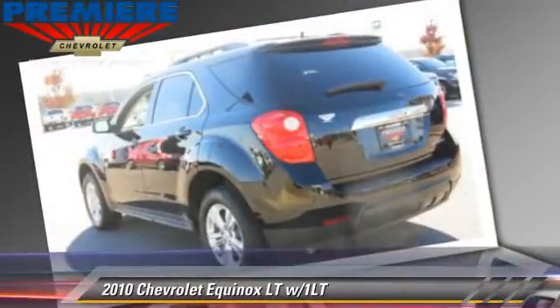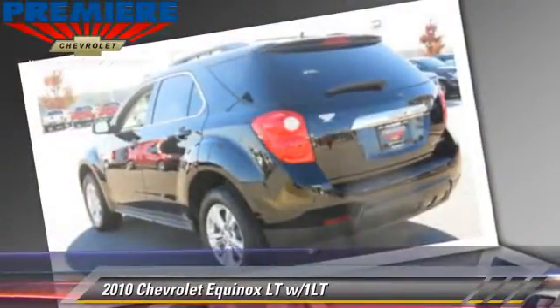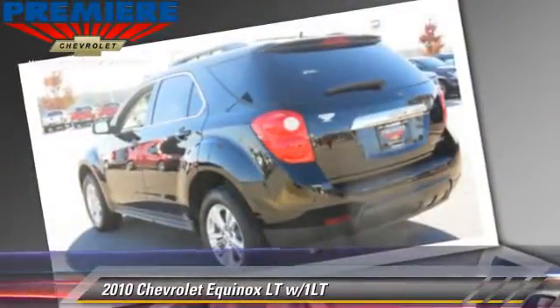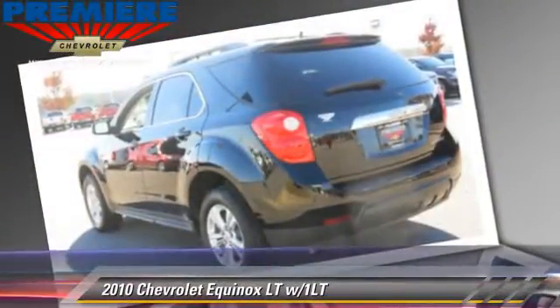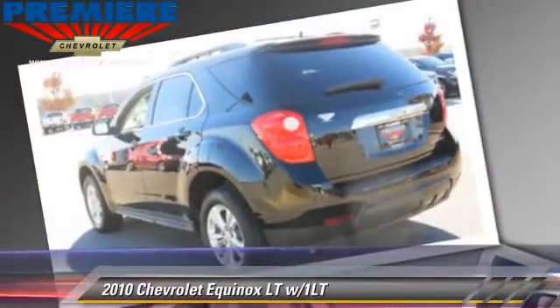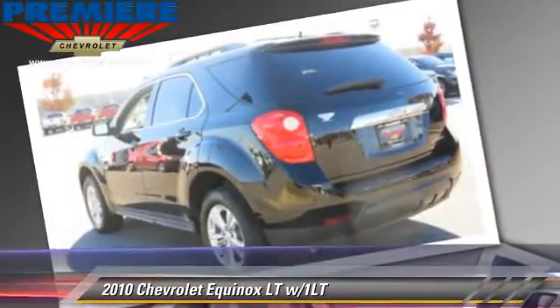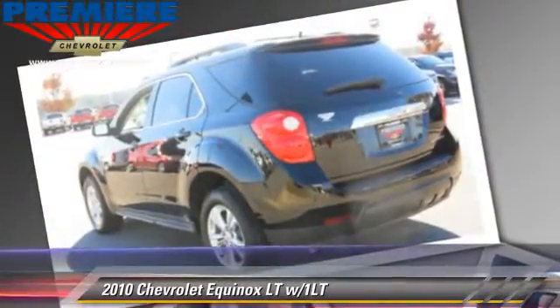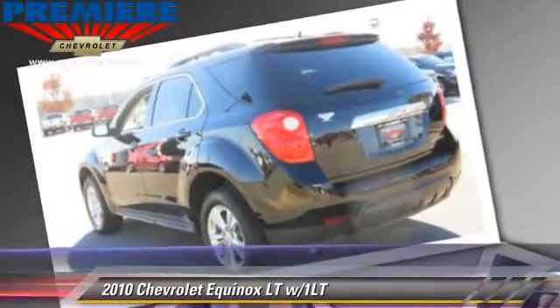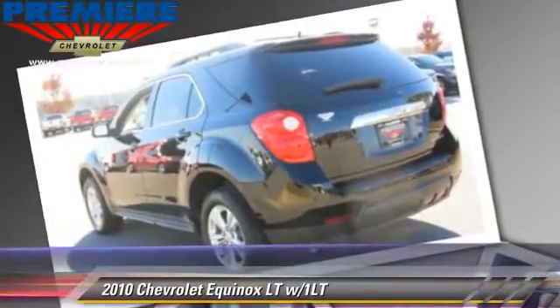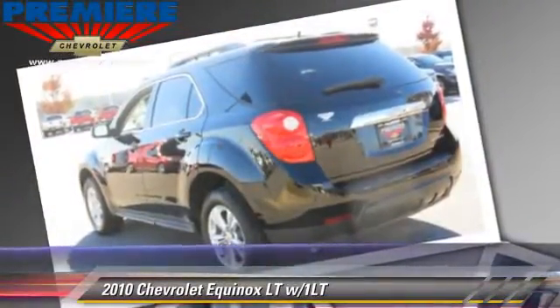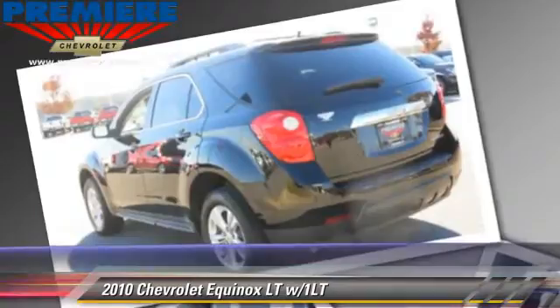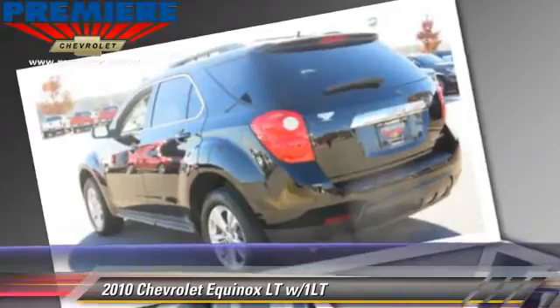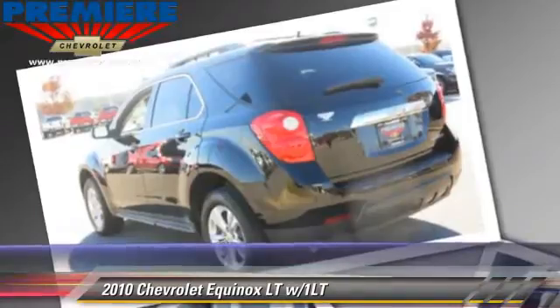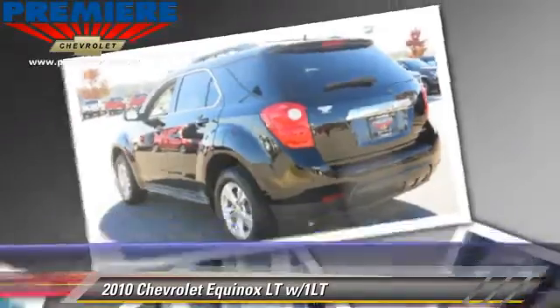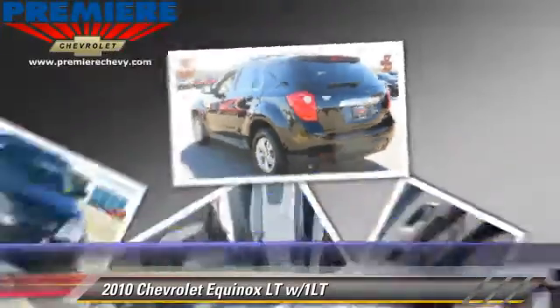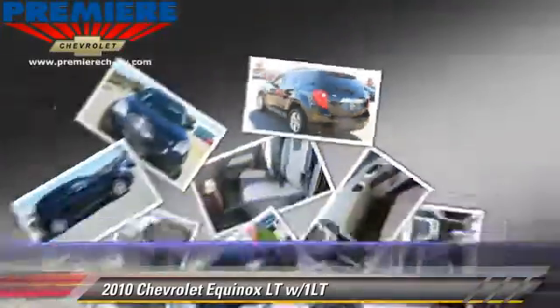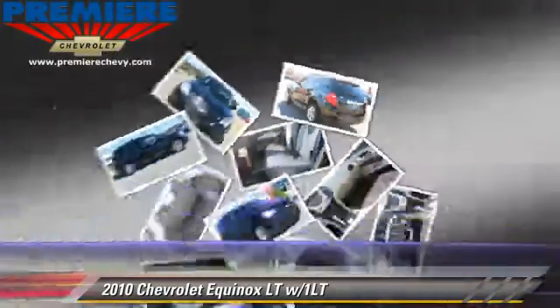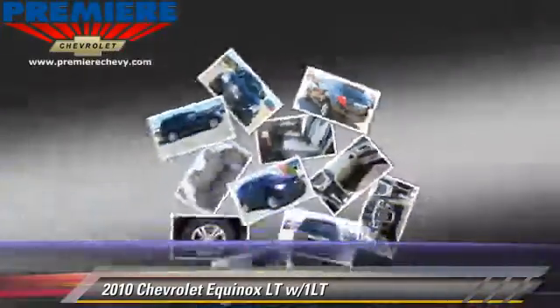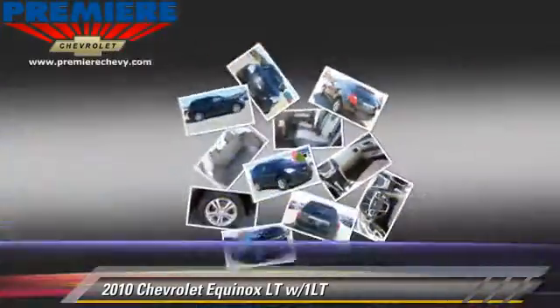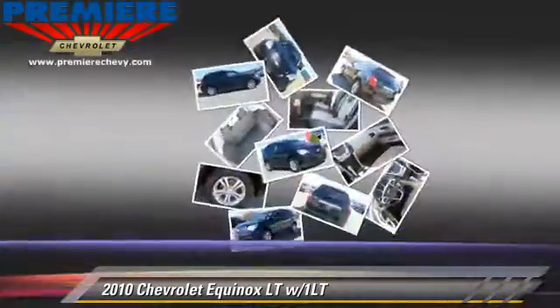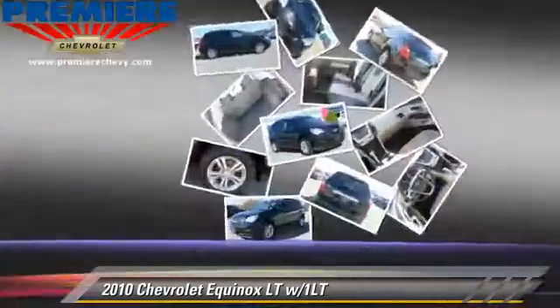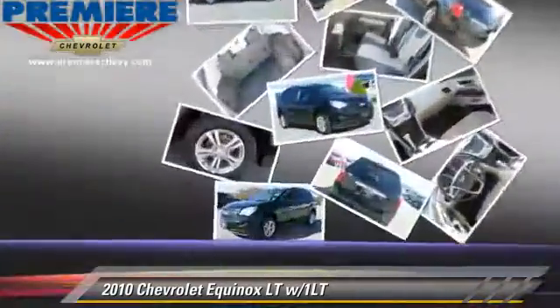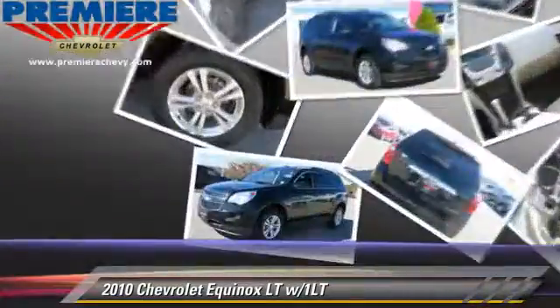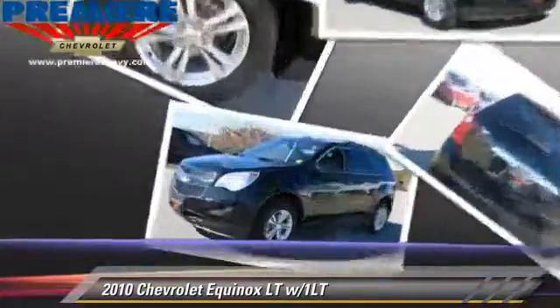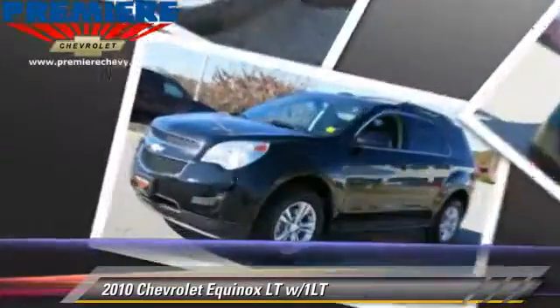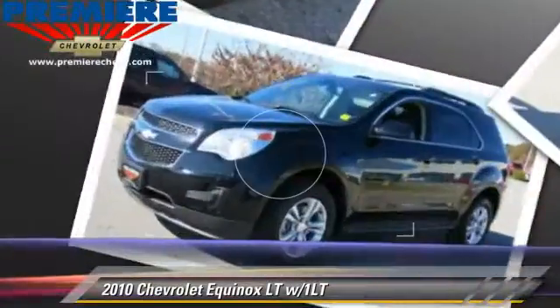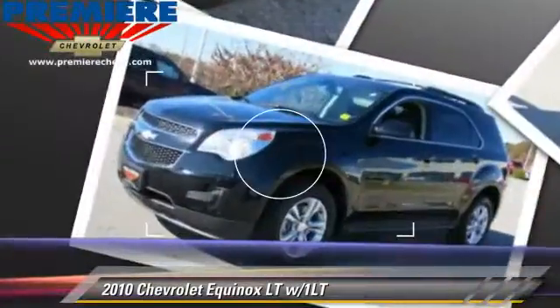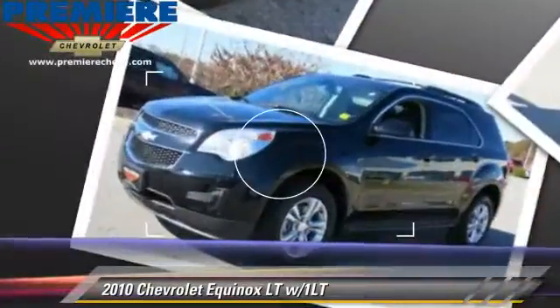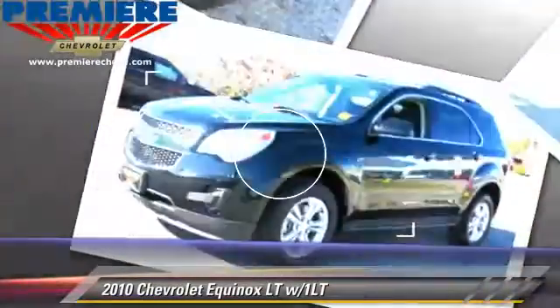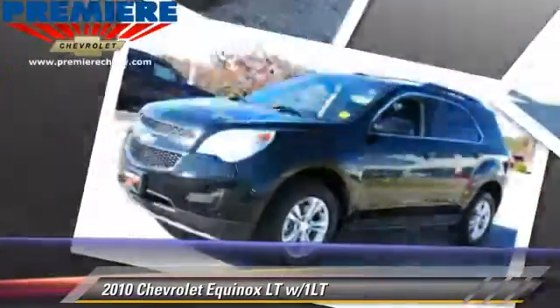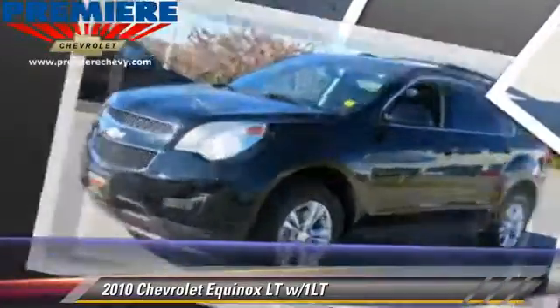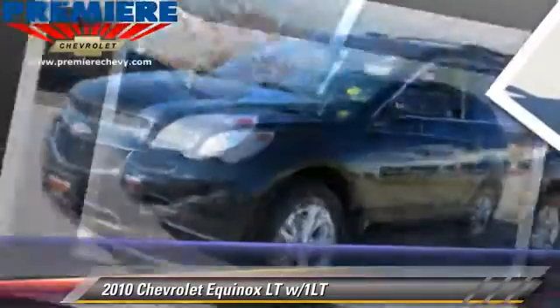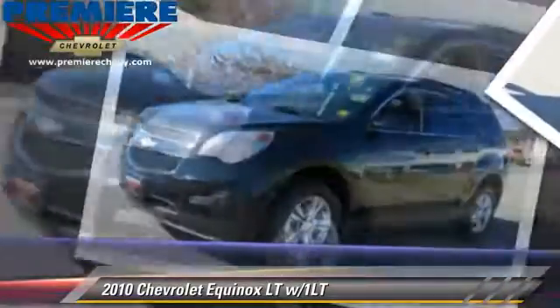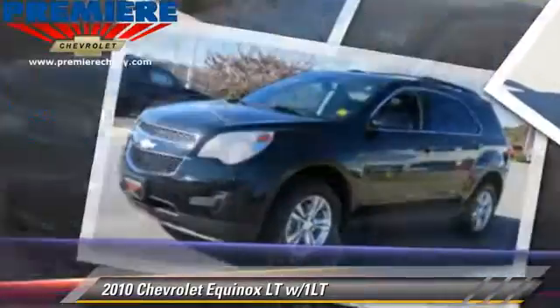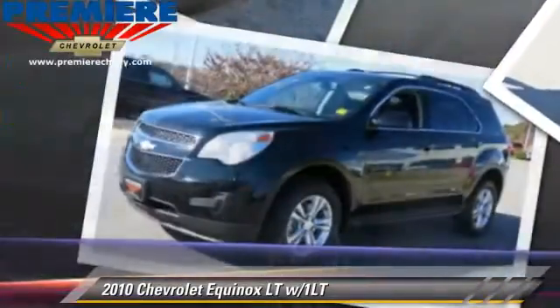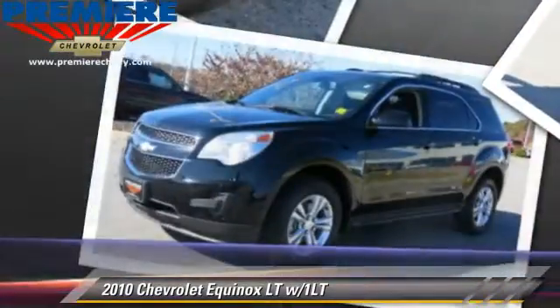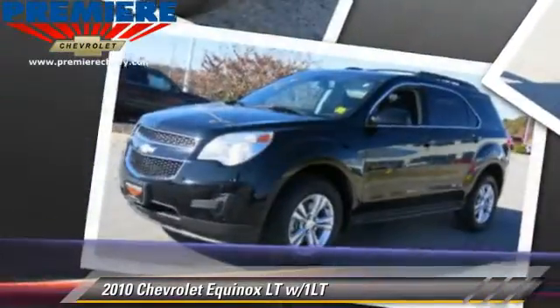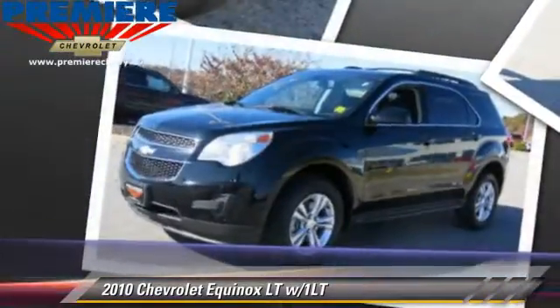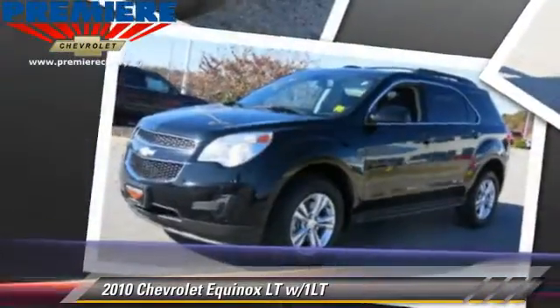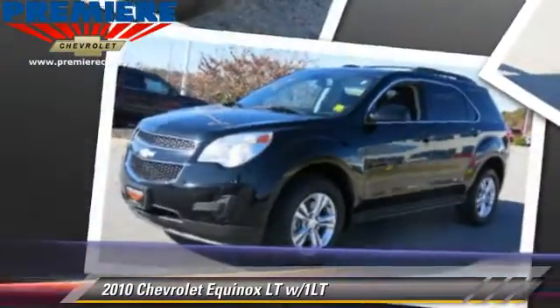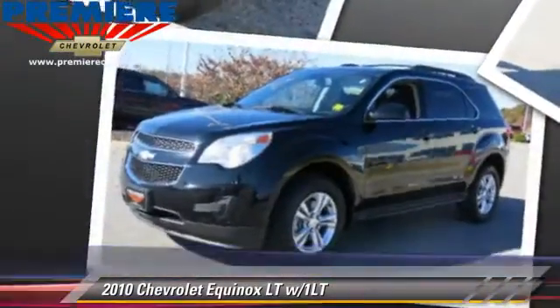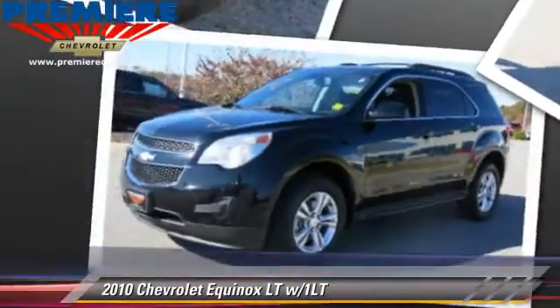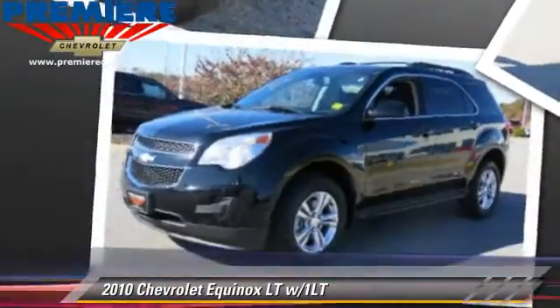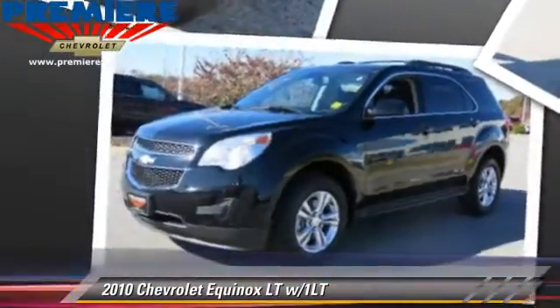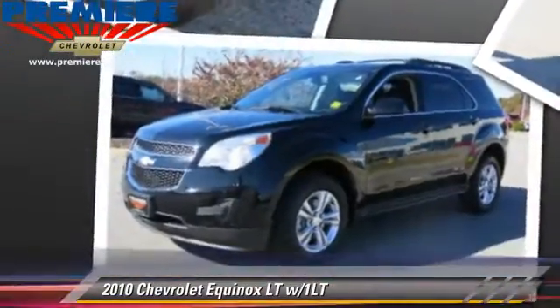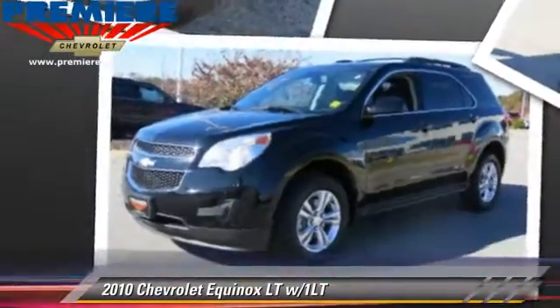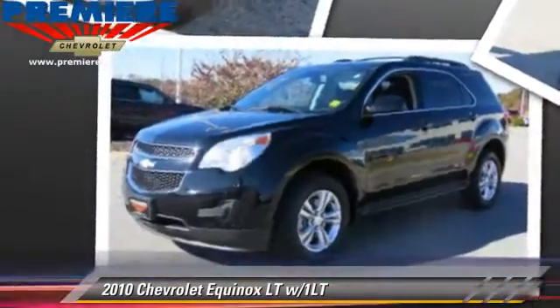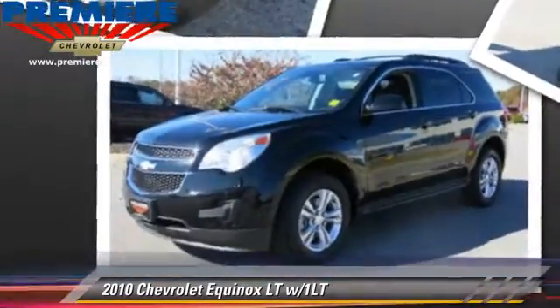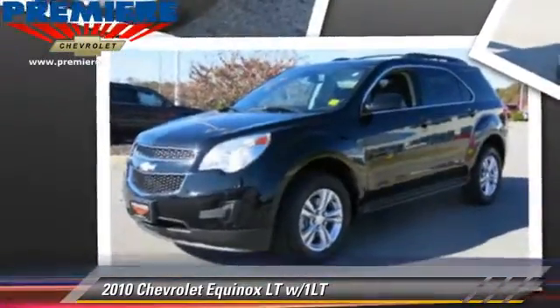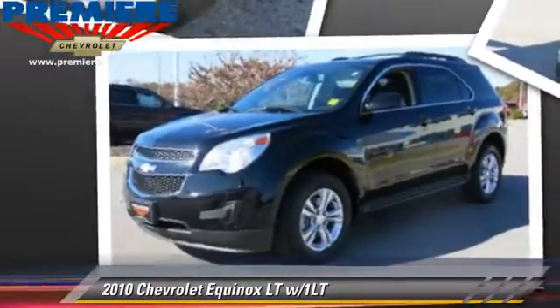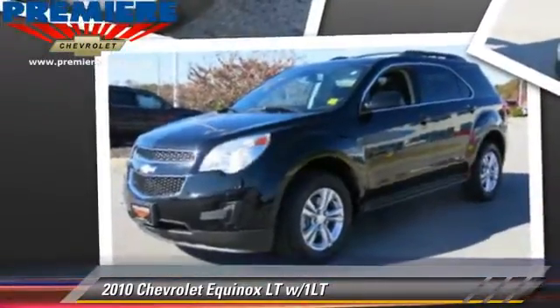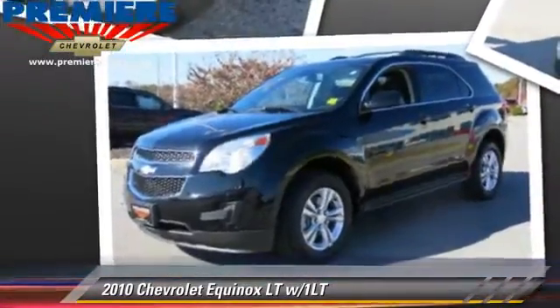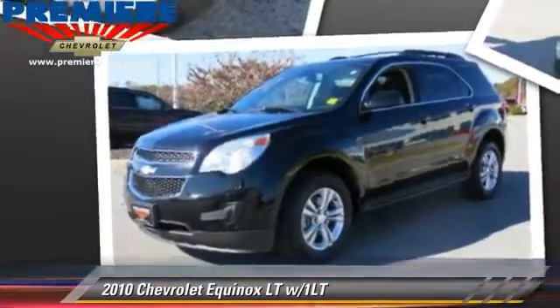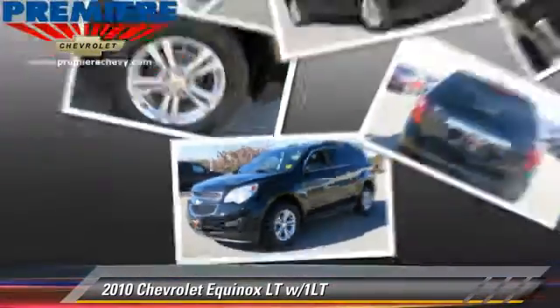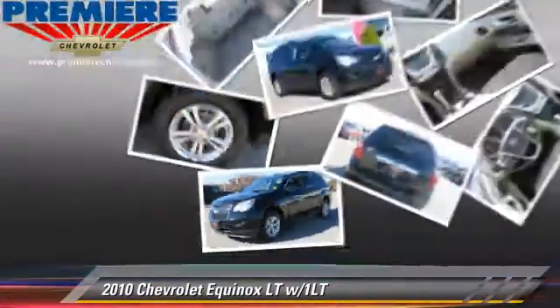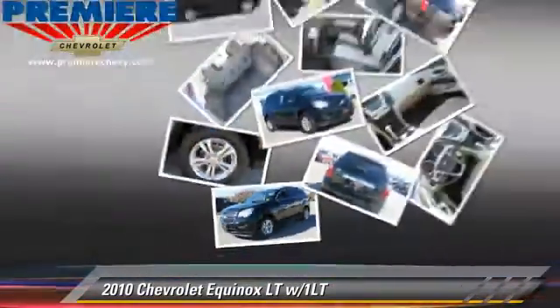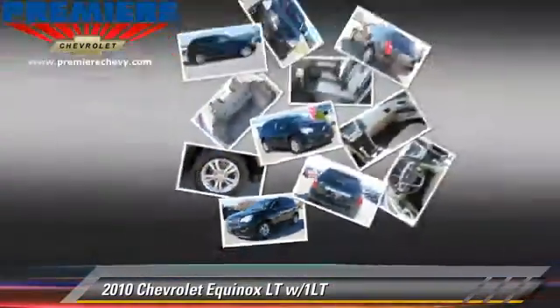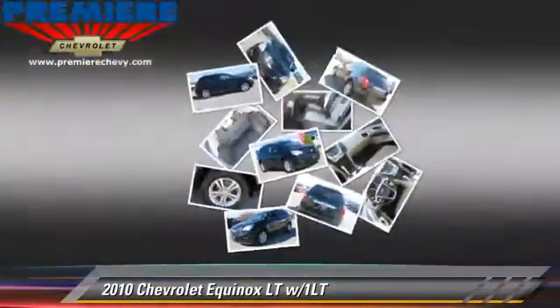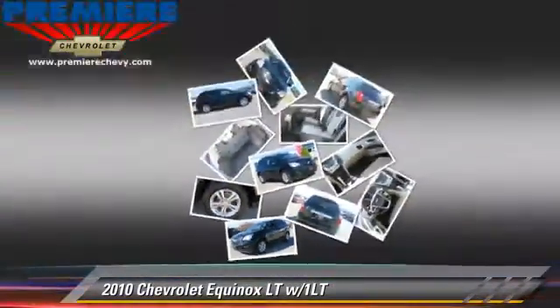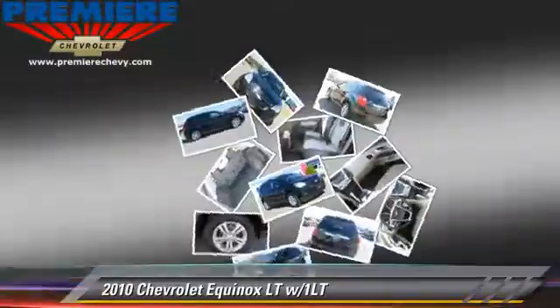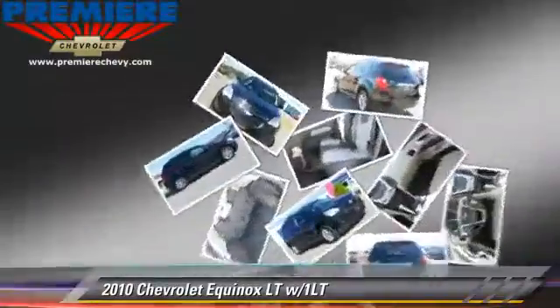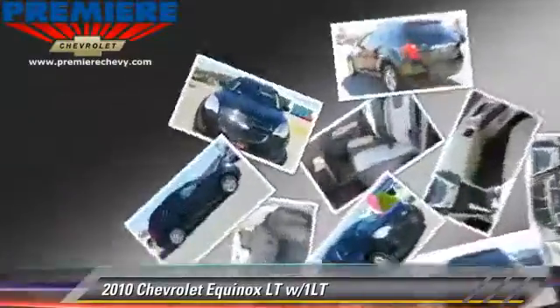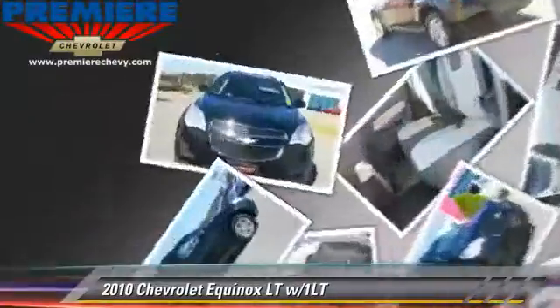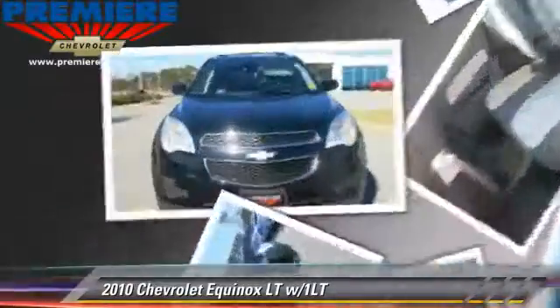This Chevrolet features powered door locks, power windows, and tilt wheel.